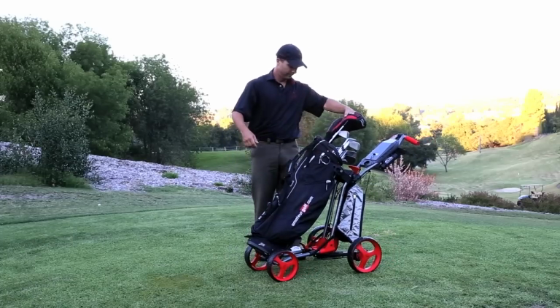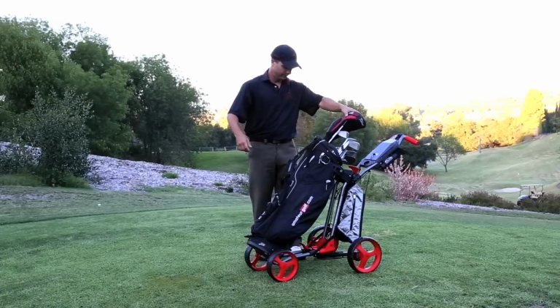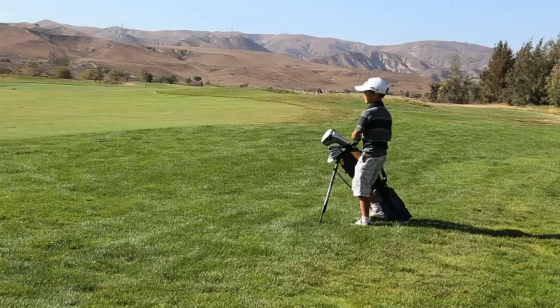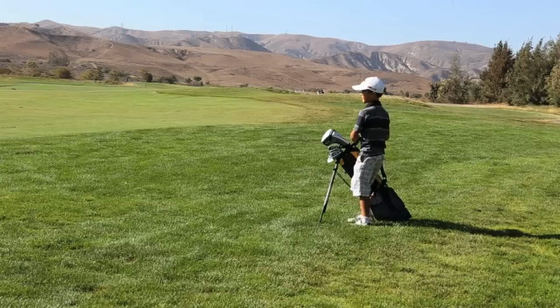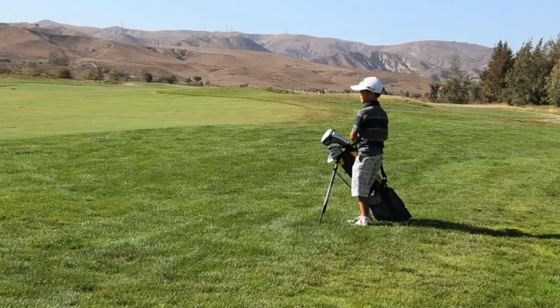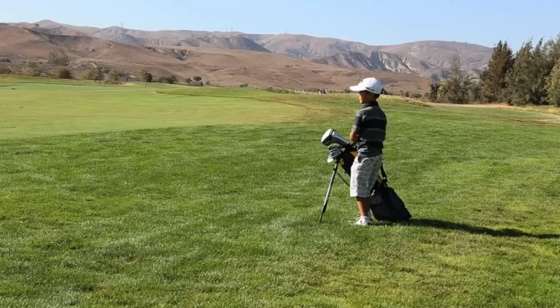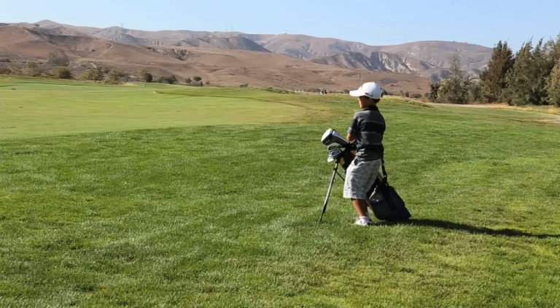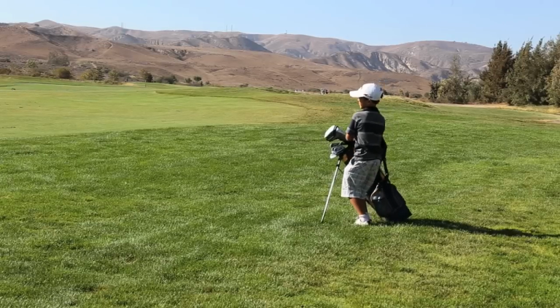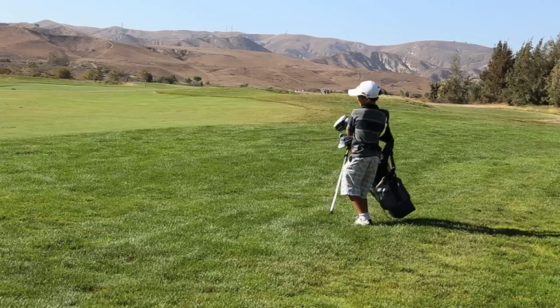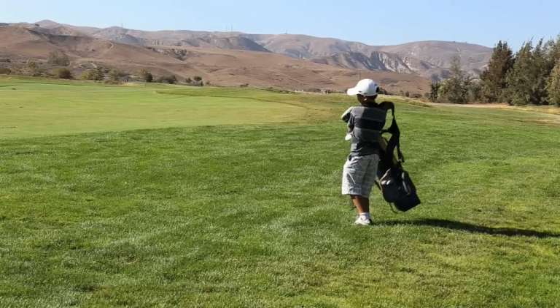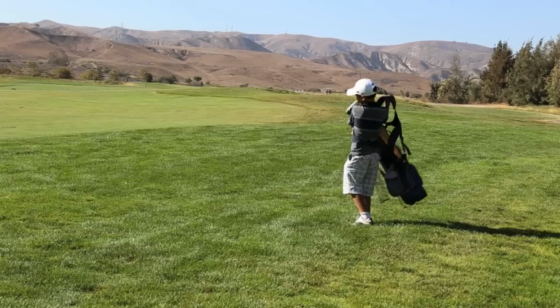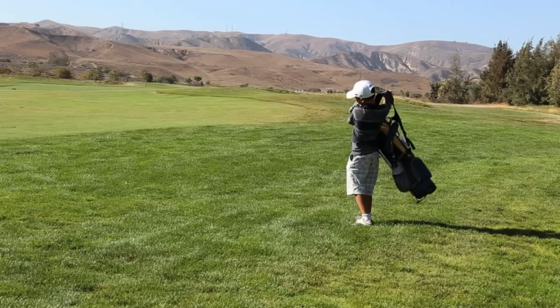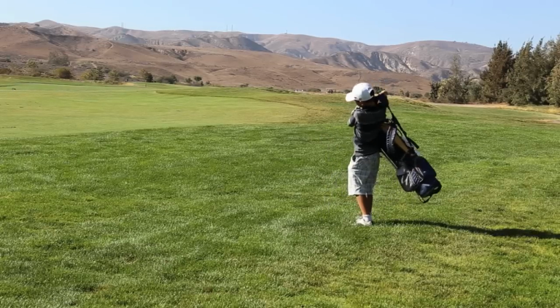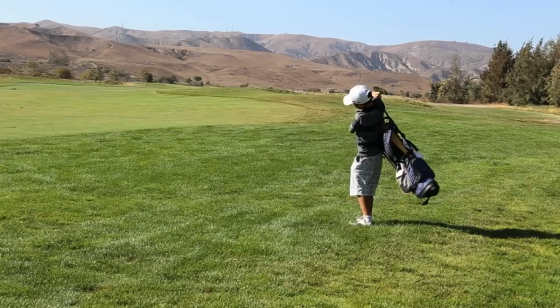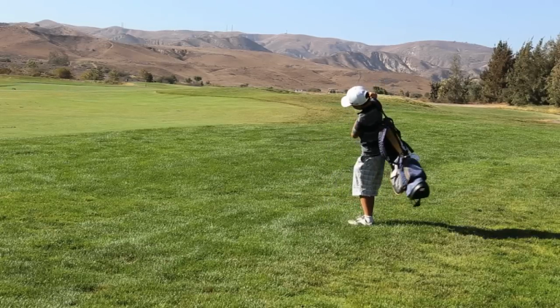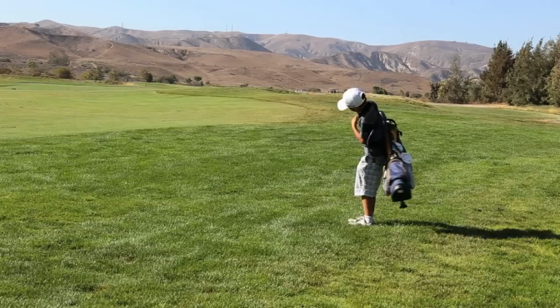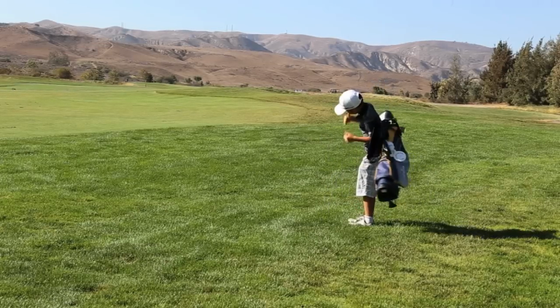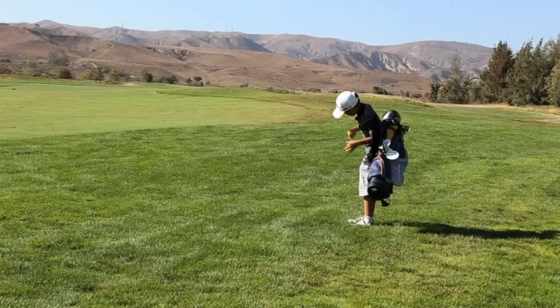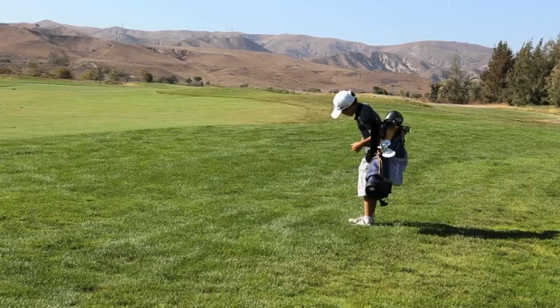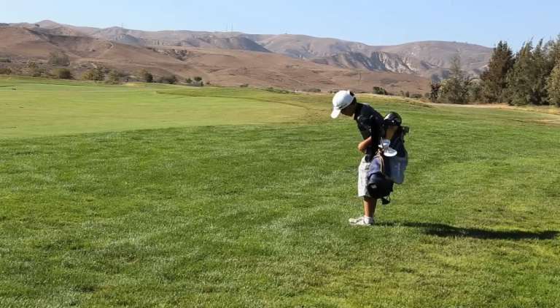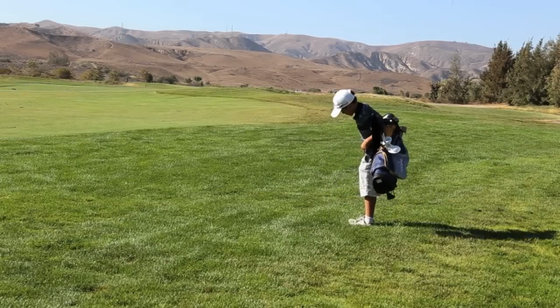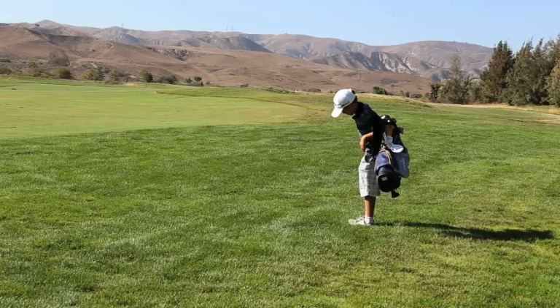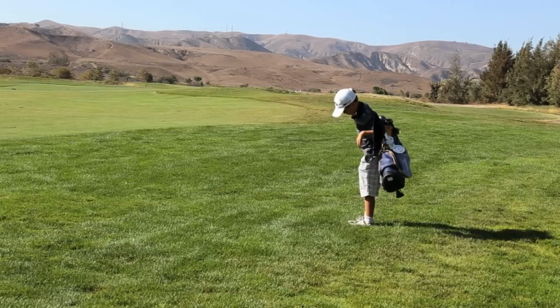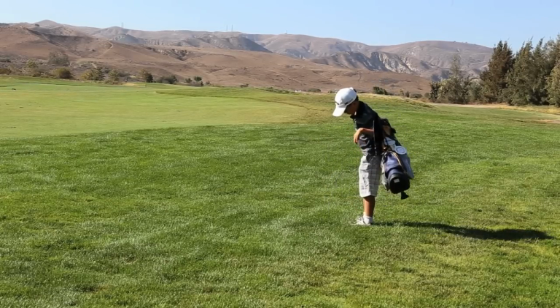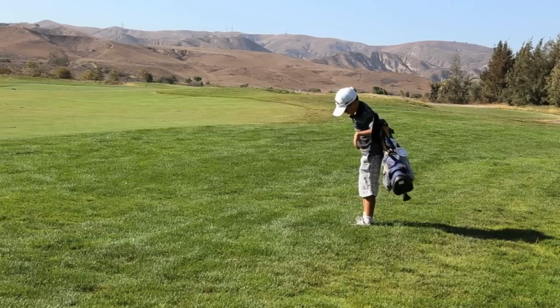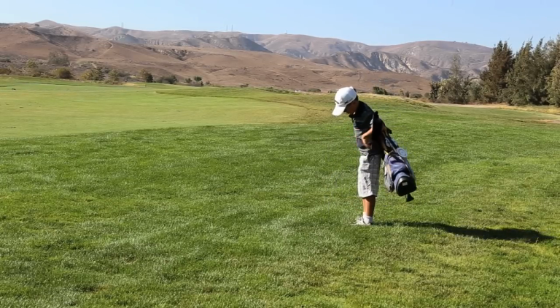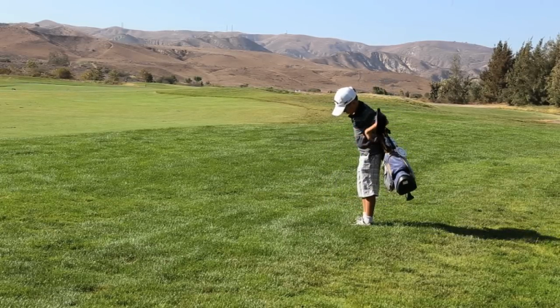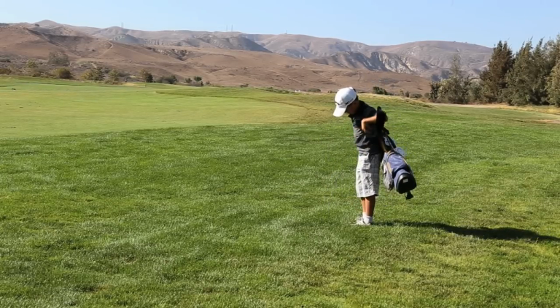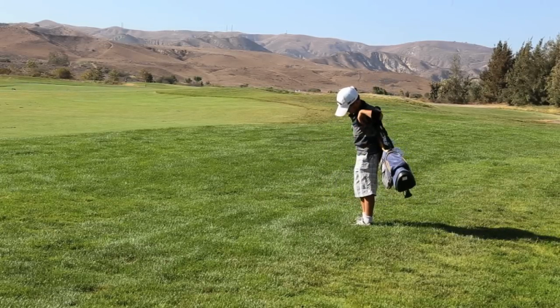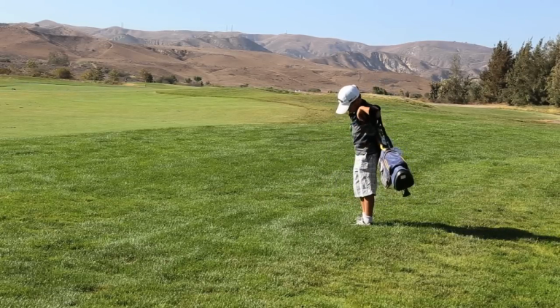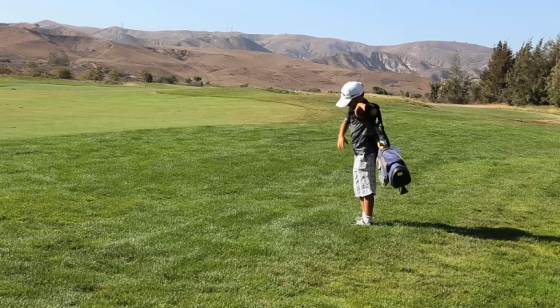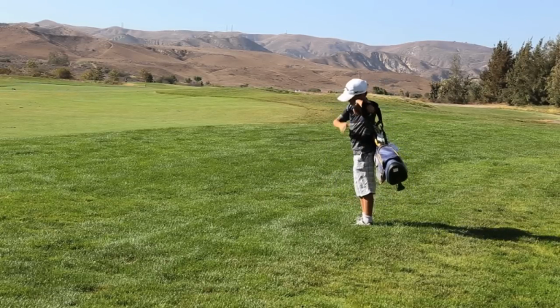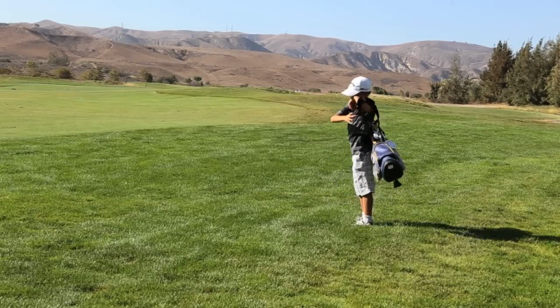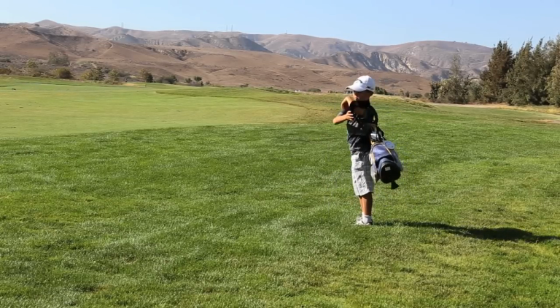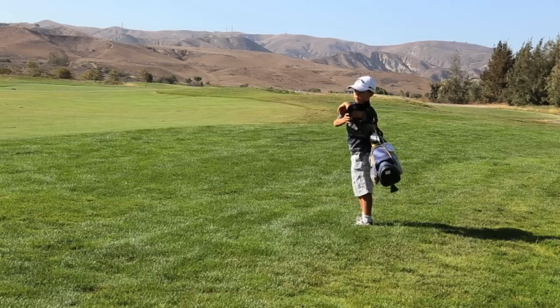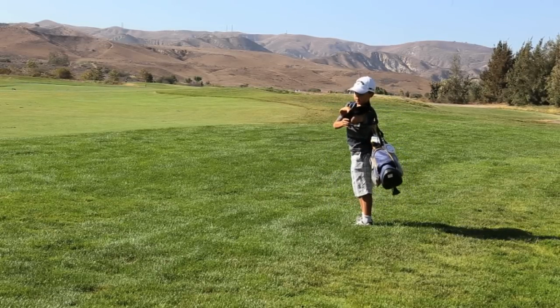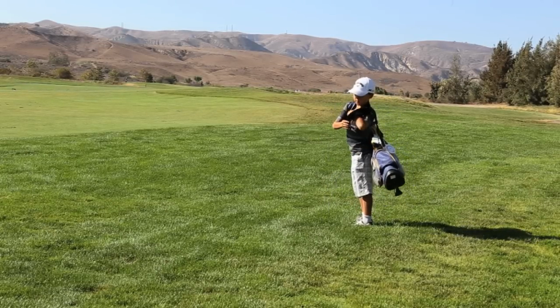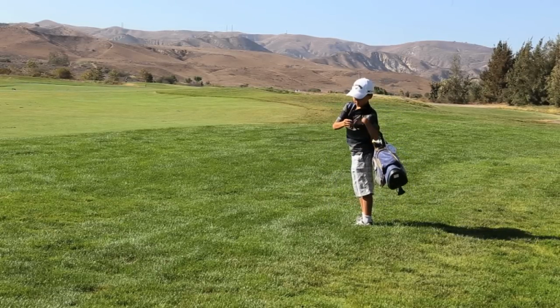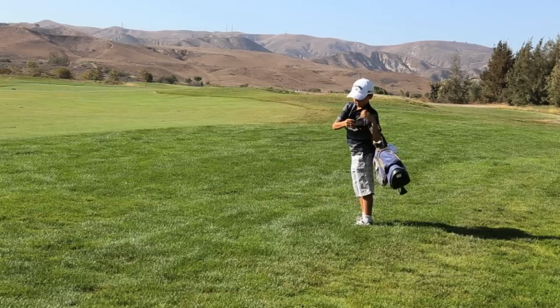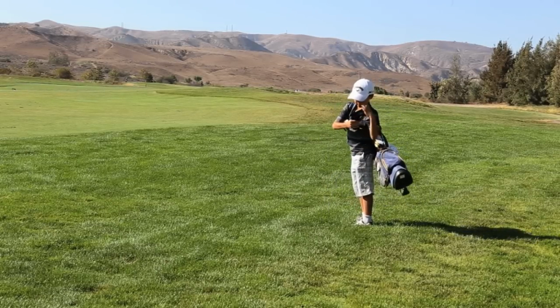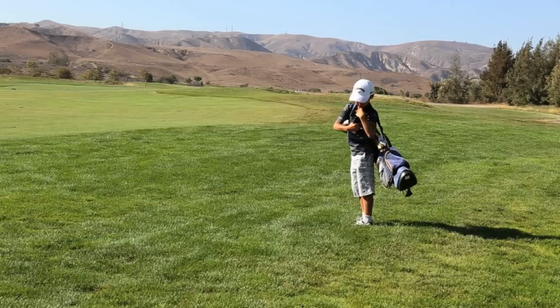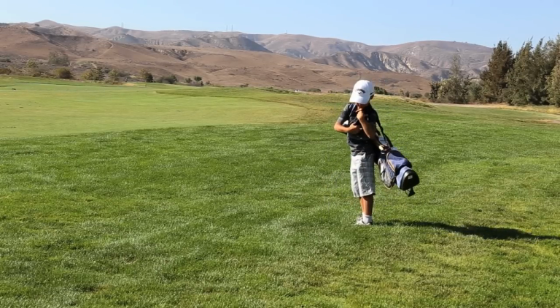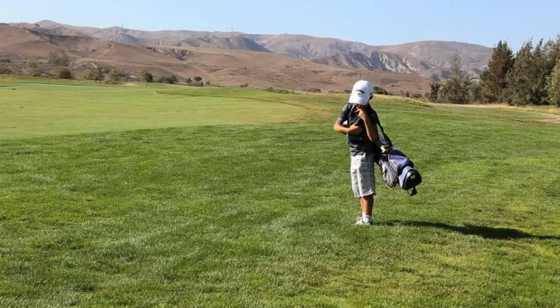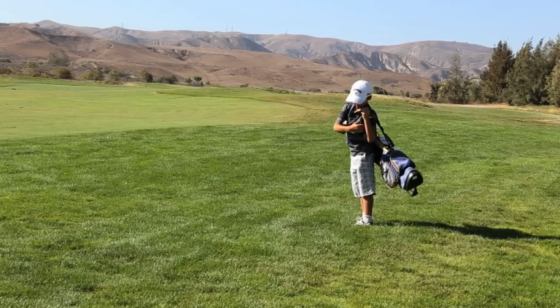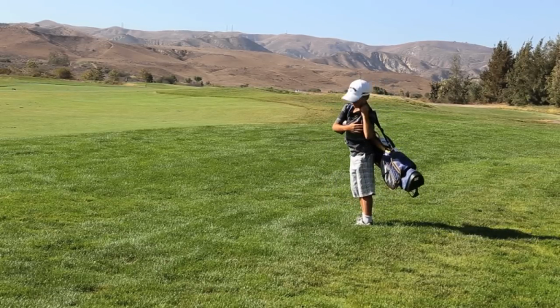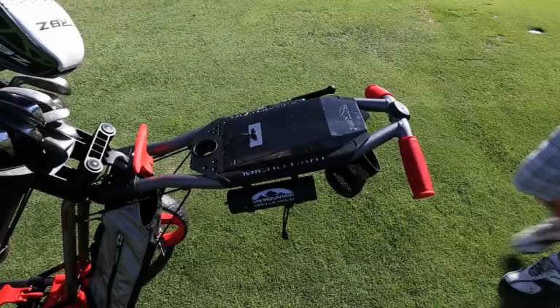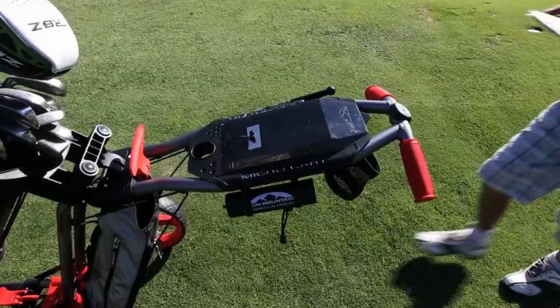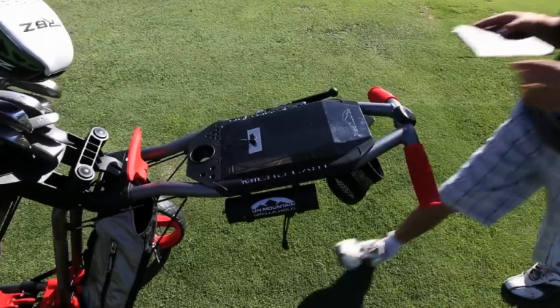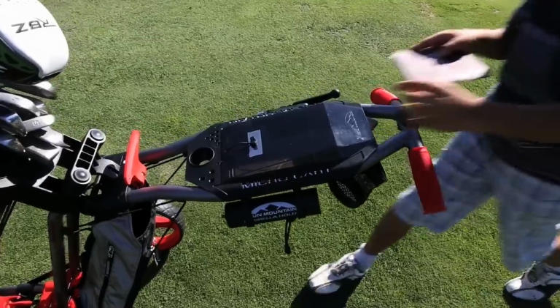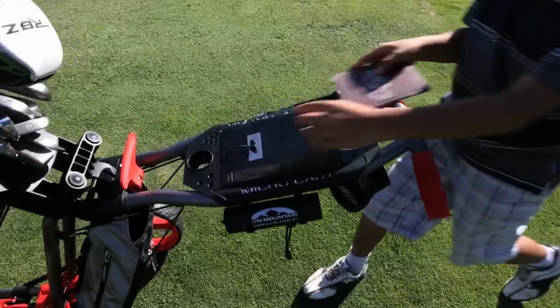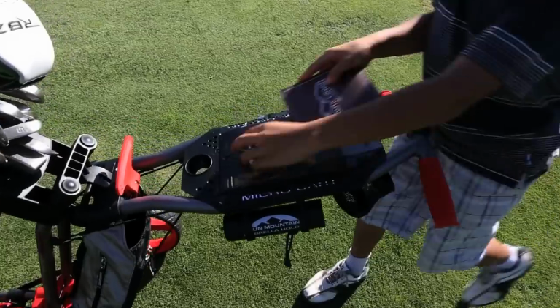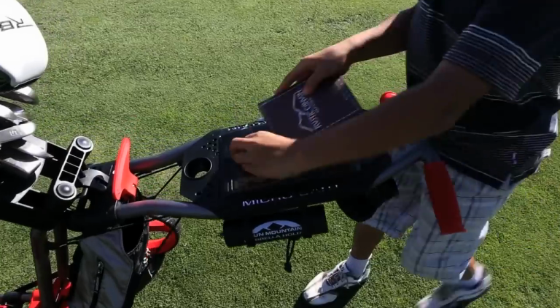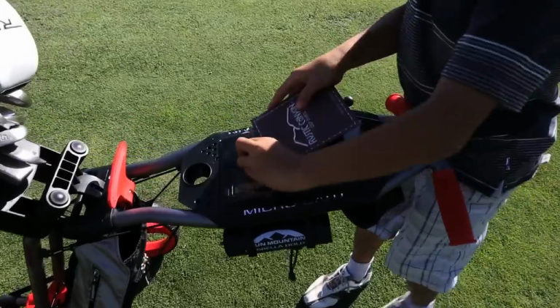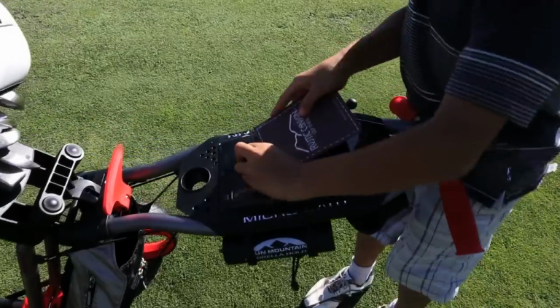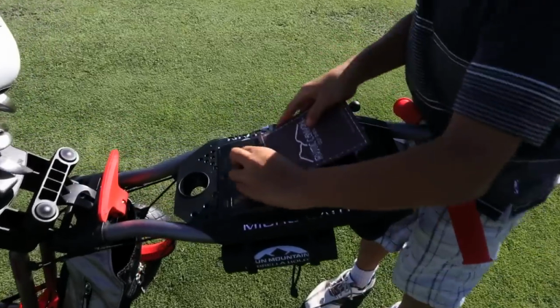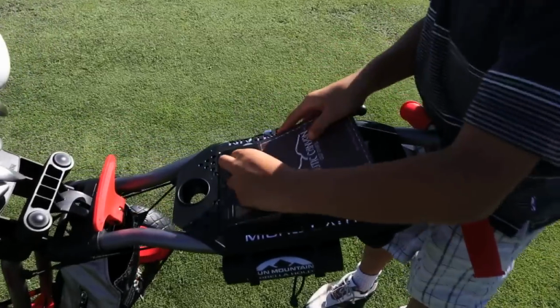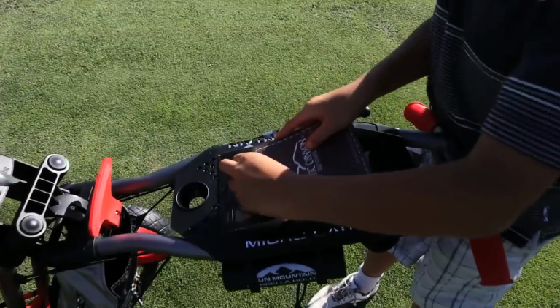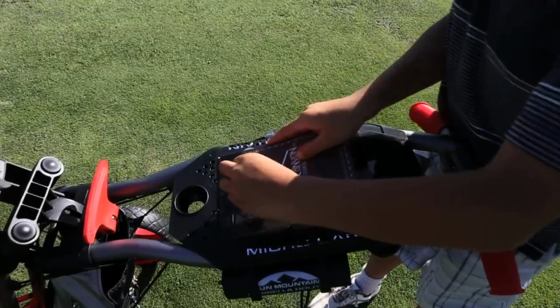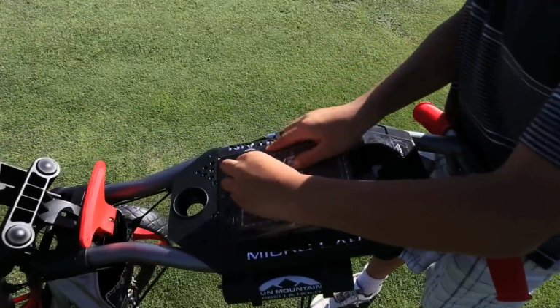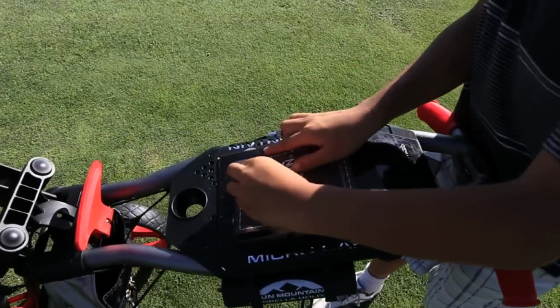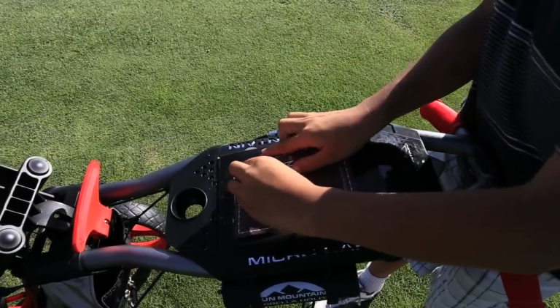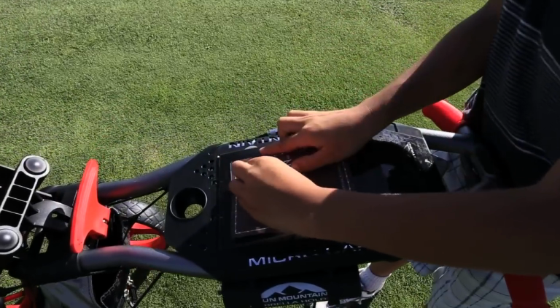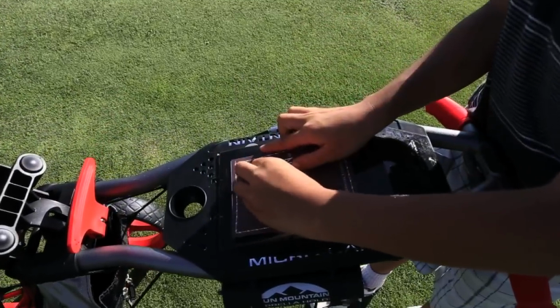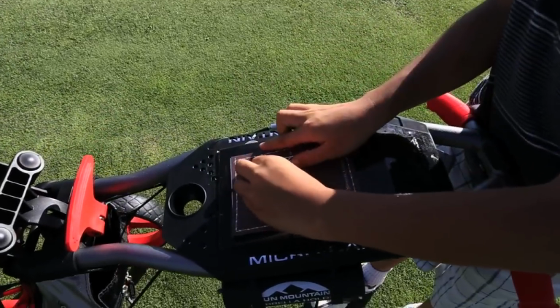And if you have a youngster in the game and you don't want them lugging a heavy bag on their growing spine, then the Micro Kart is something you'll want to try.